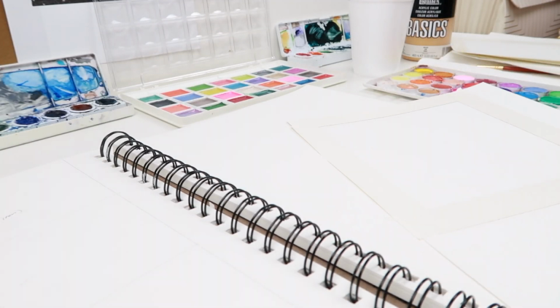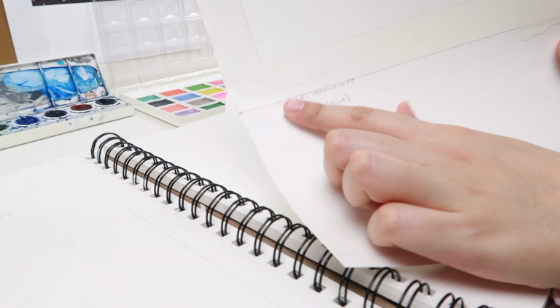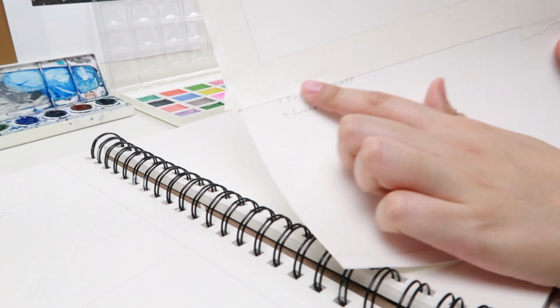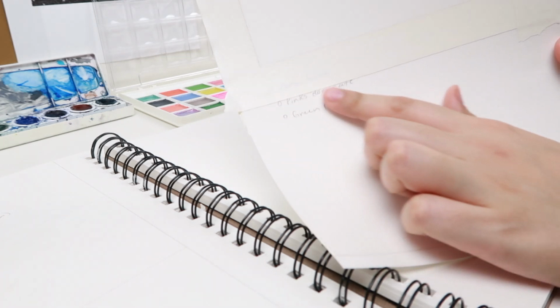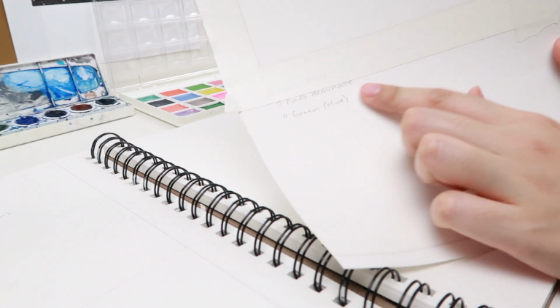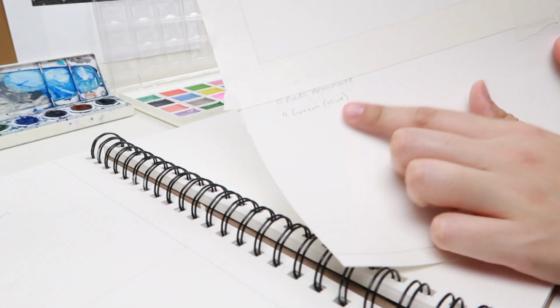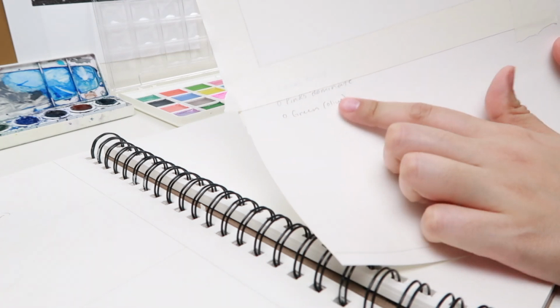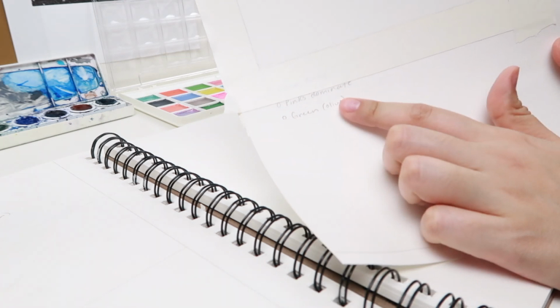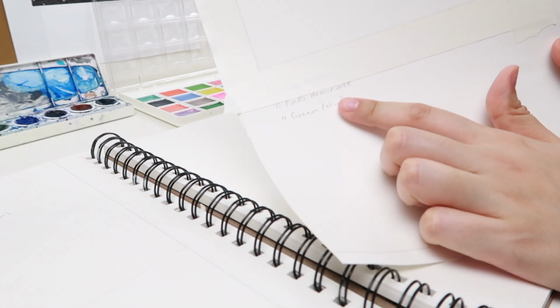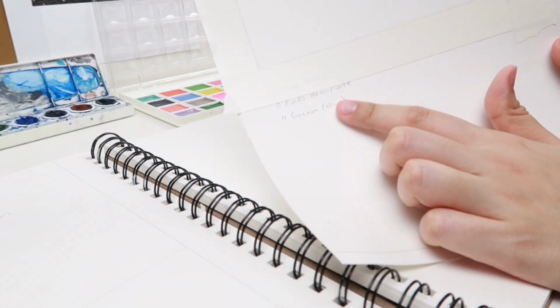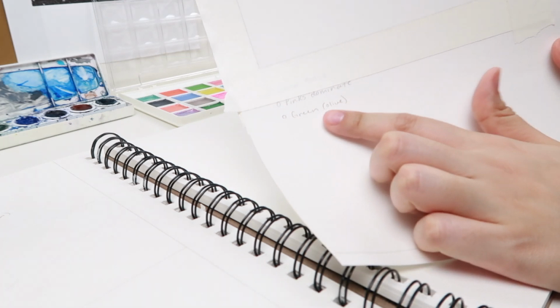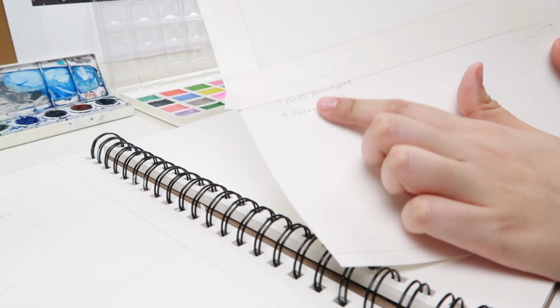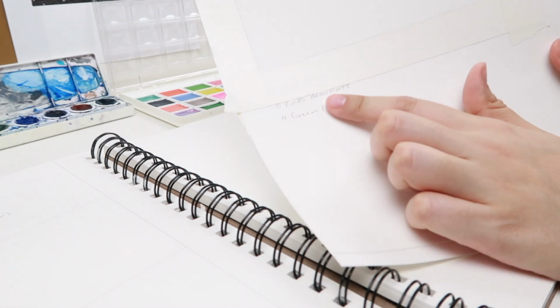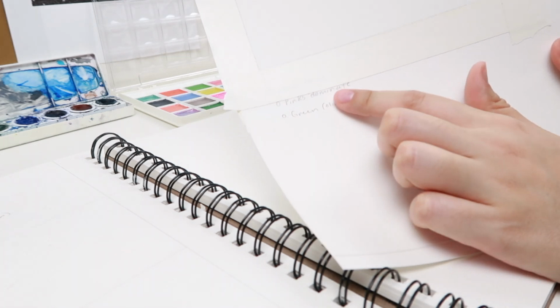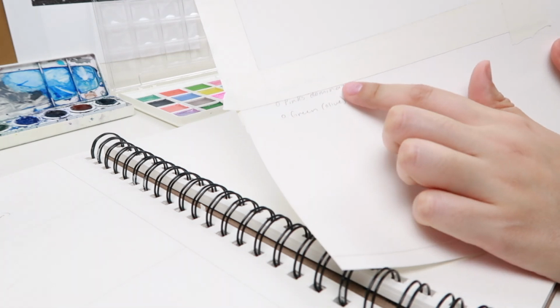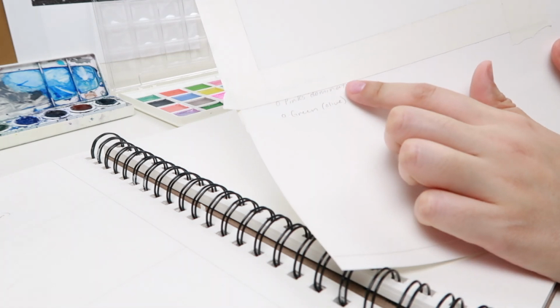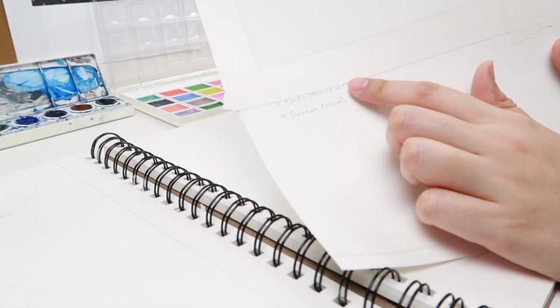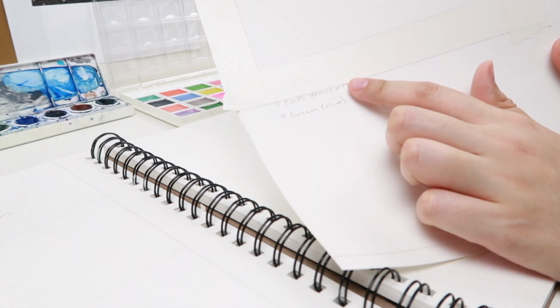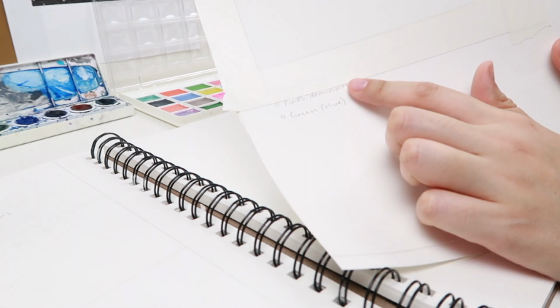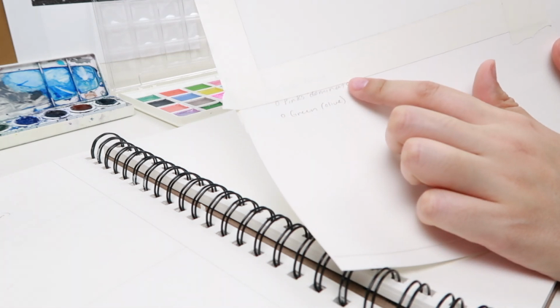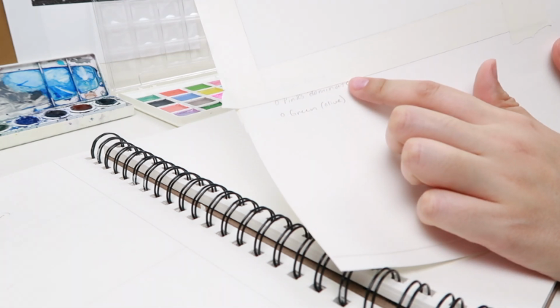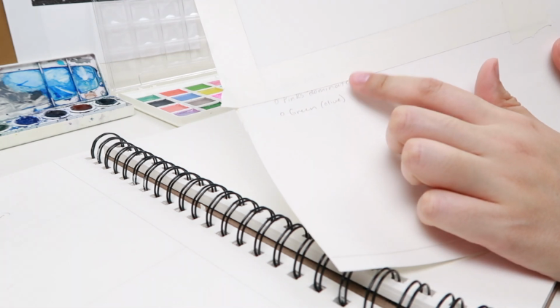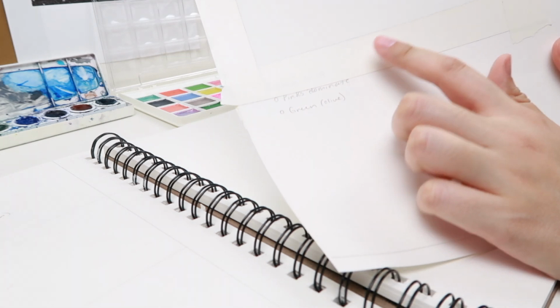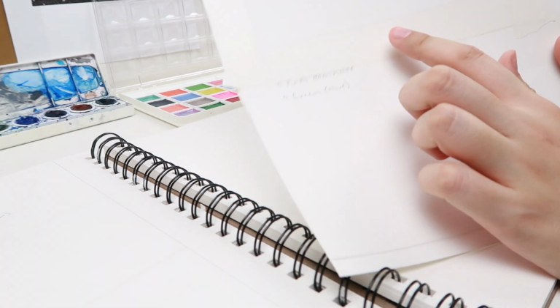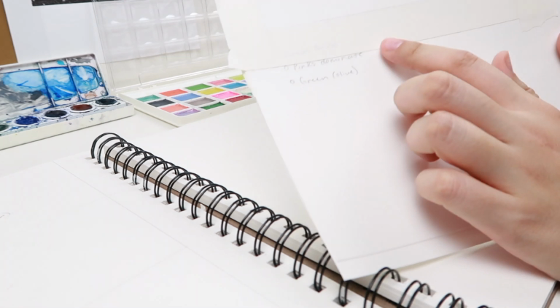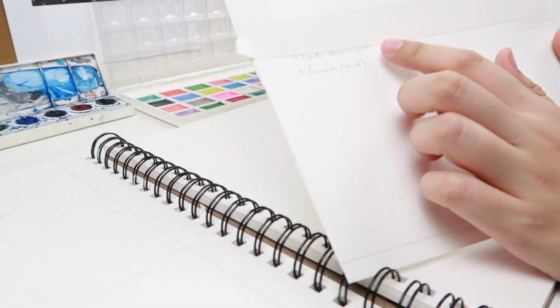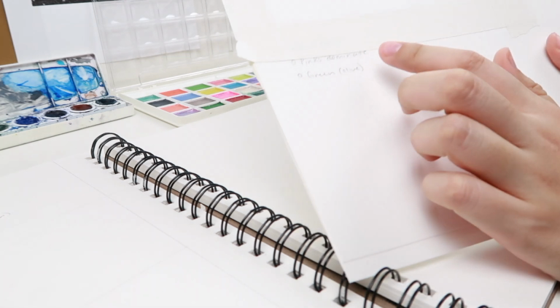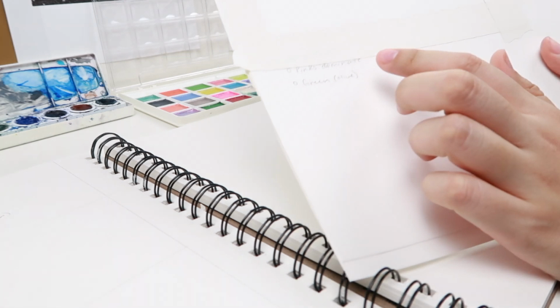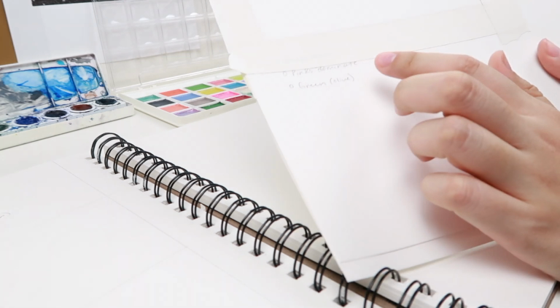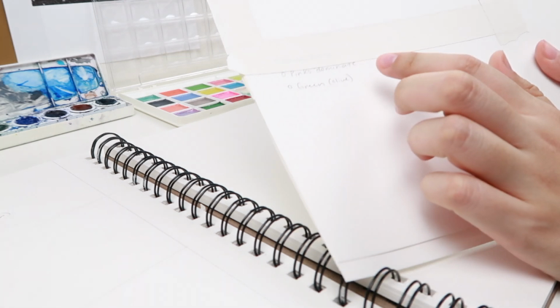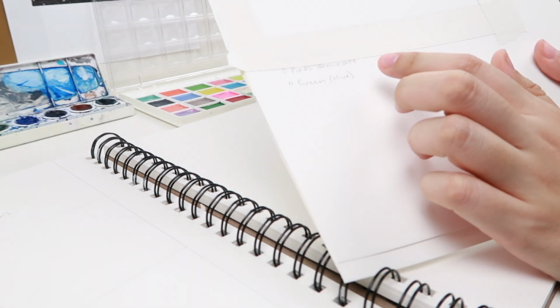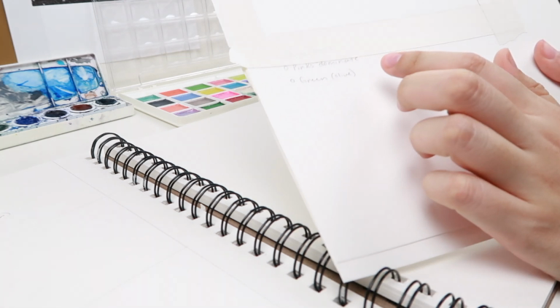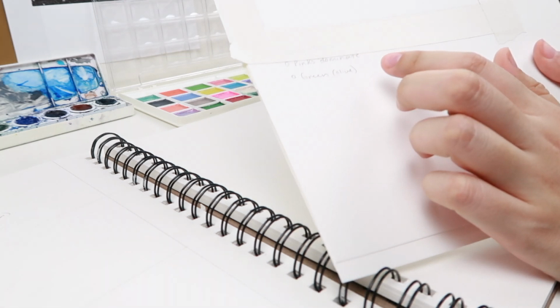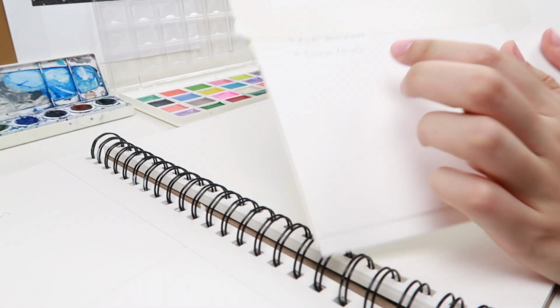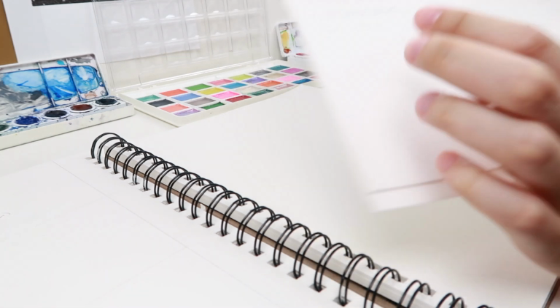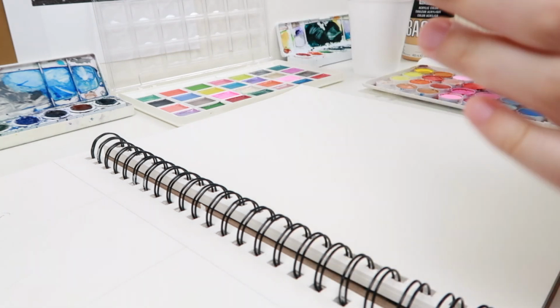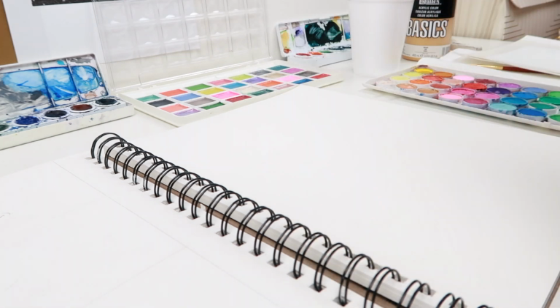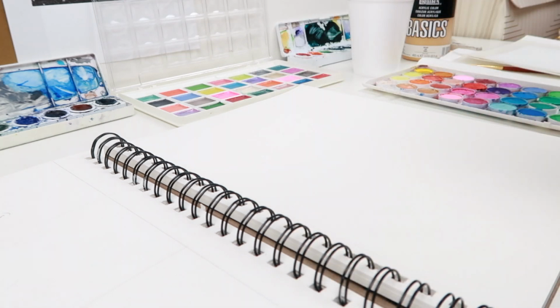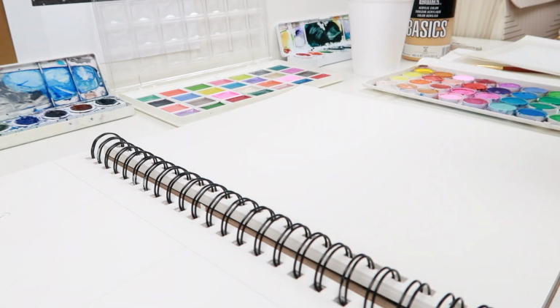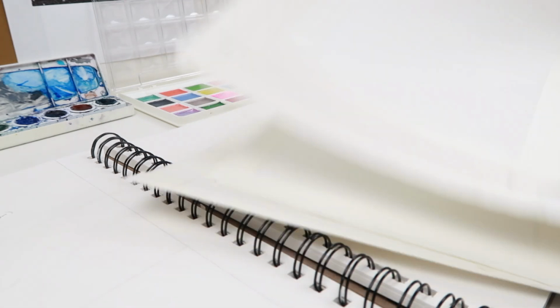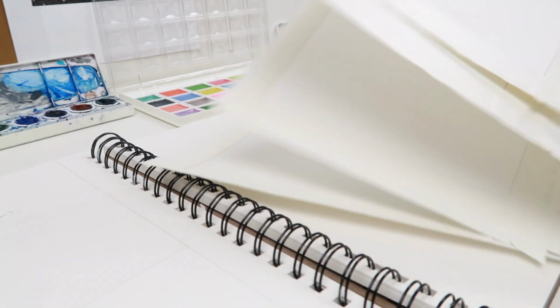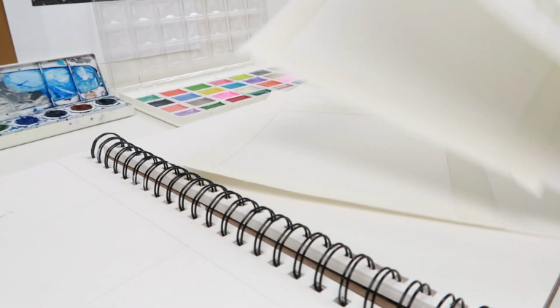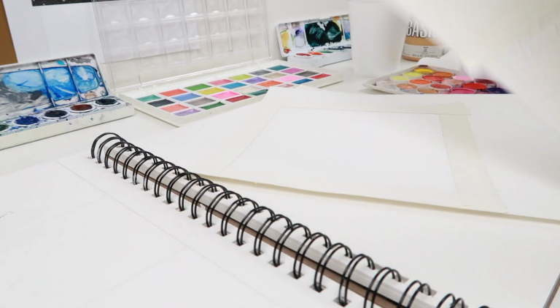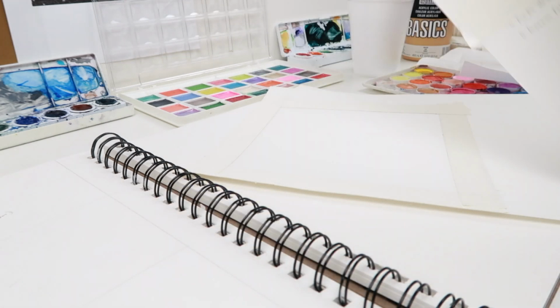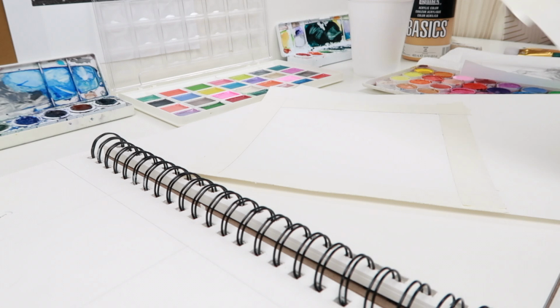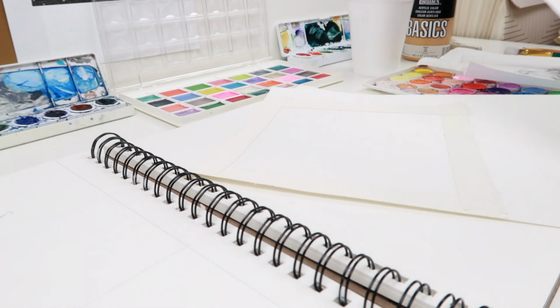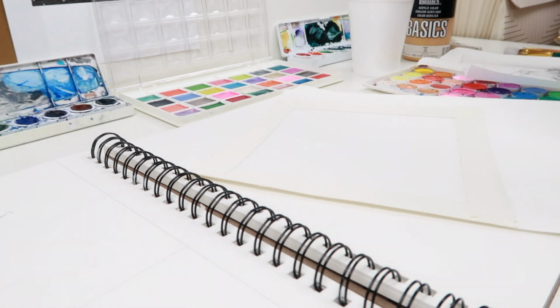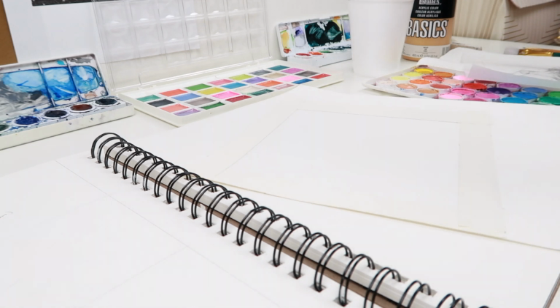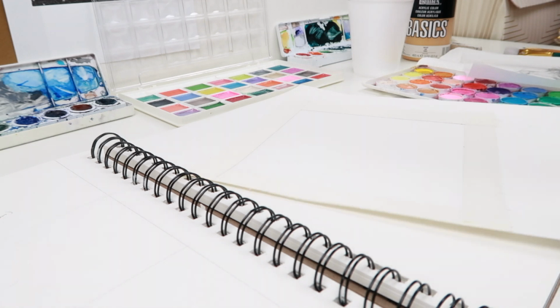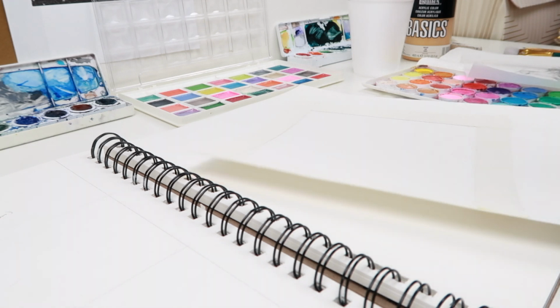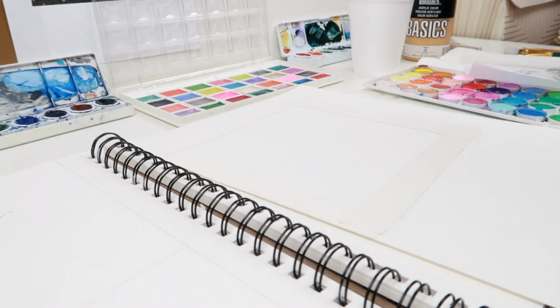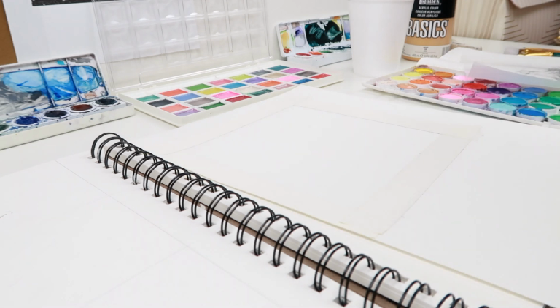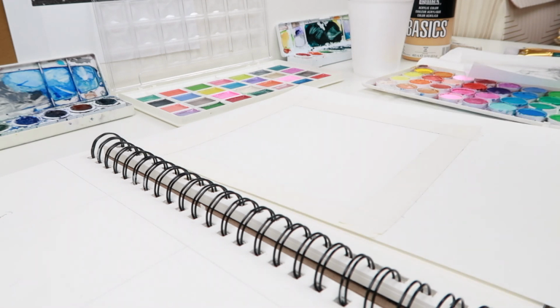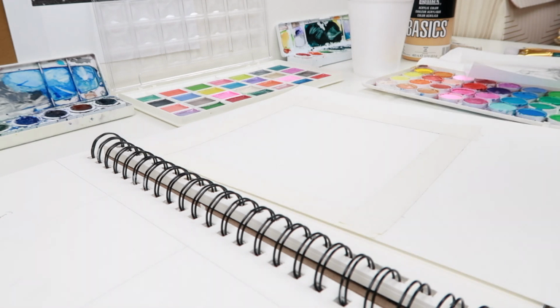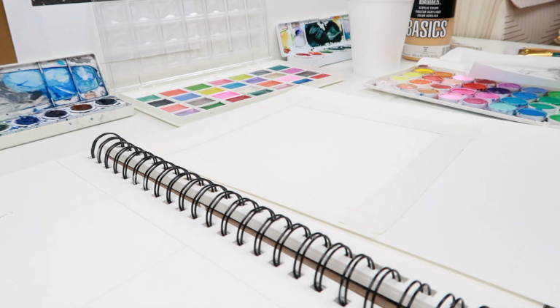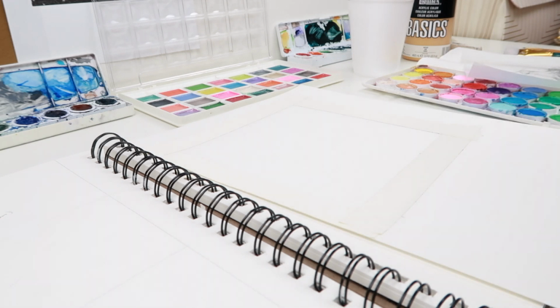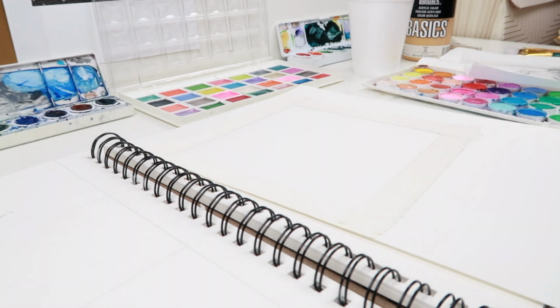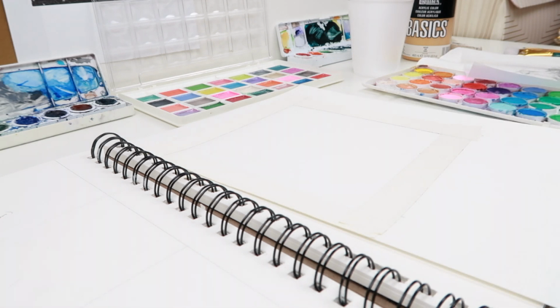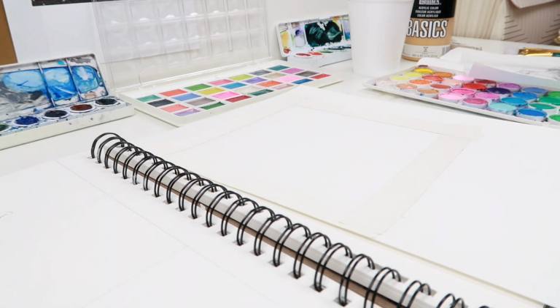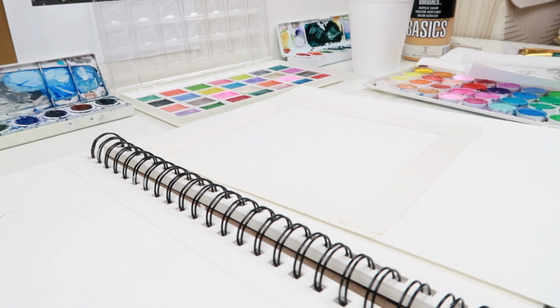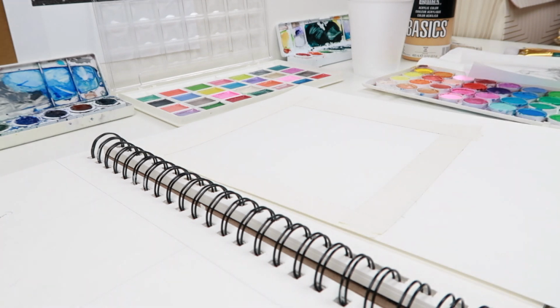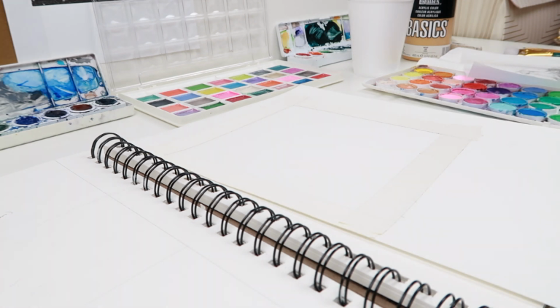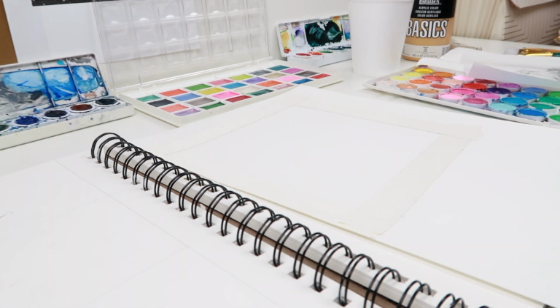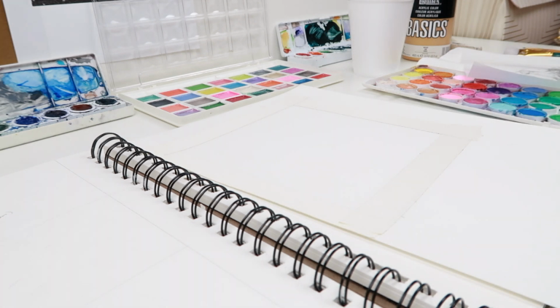I wrote on them what color combinations I'm going to do for each of the papers. I think we're going to do them all pinks and purples first.